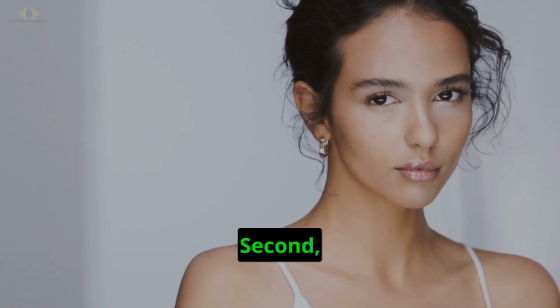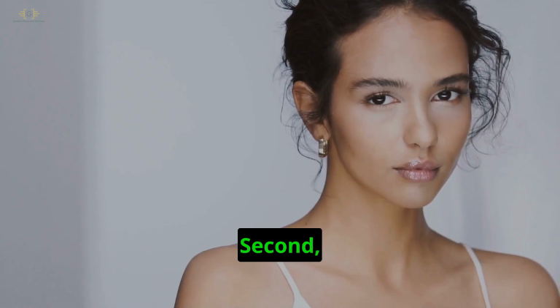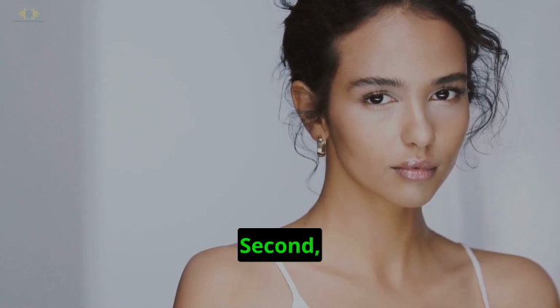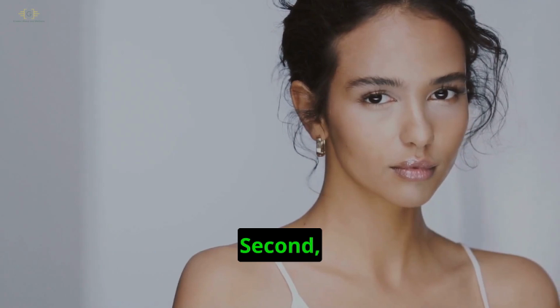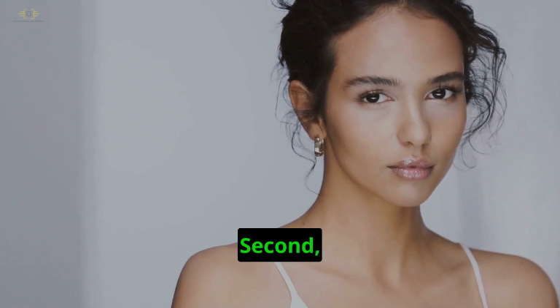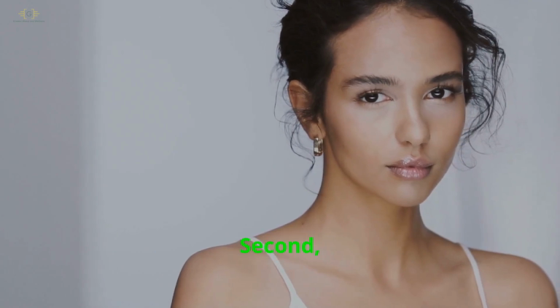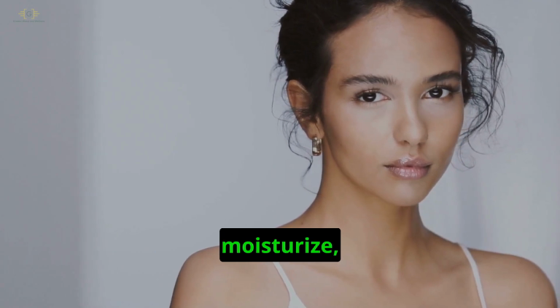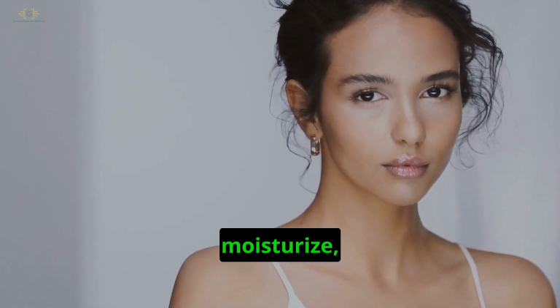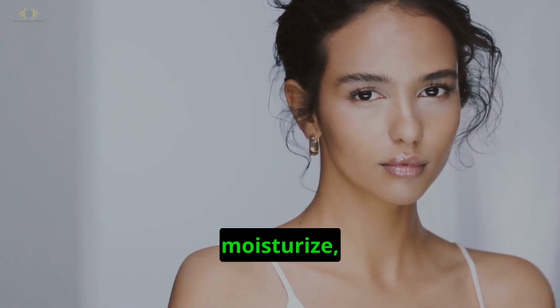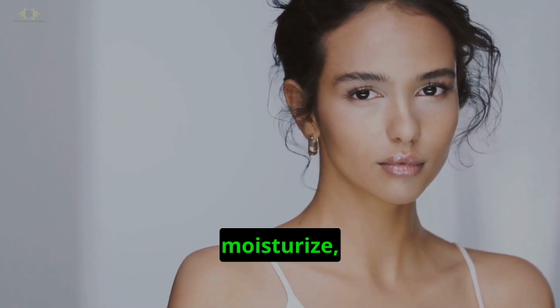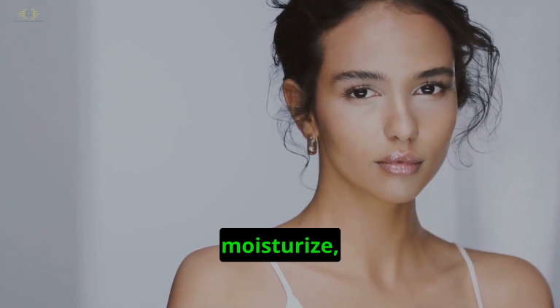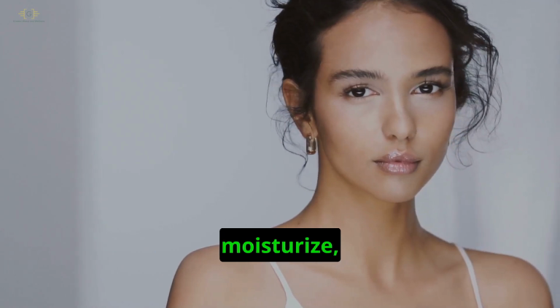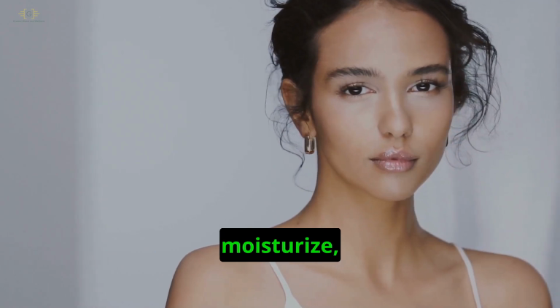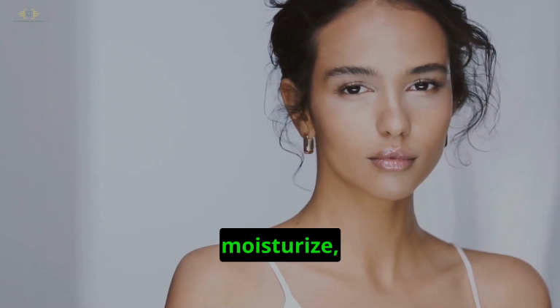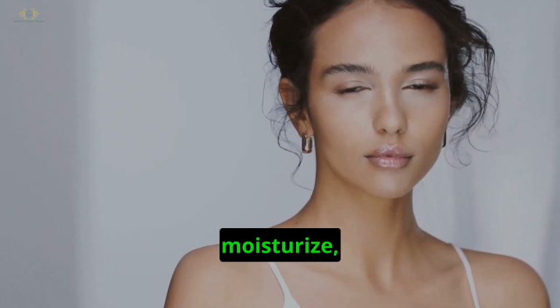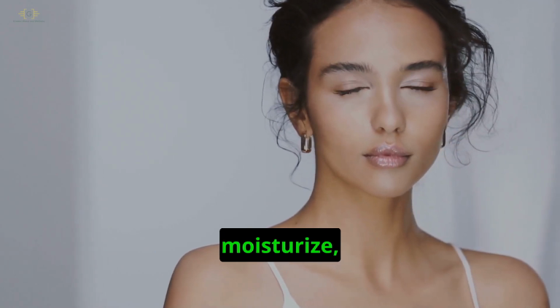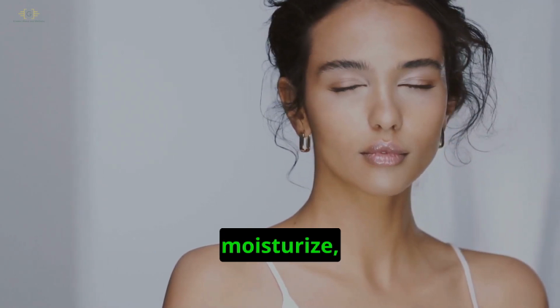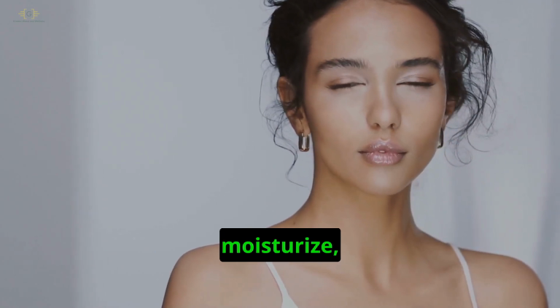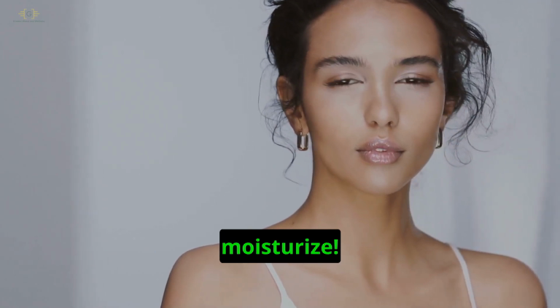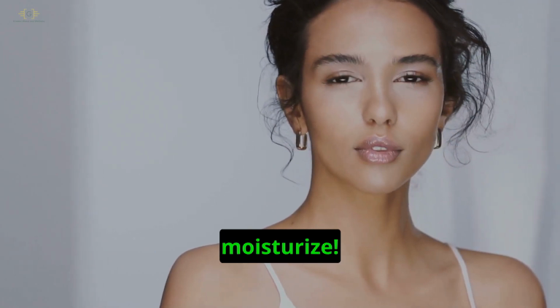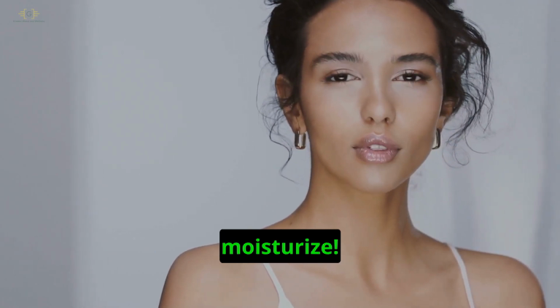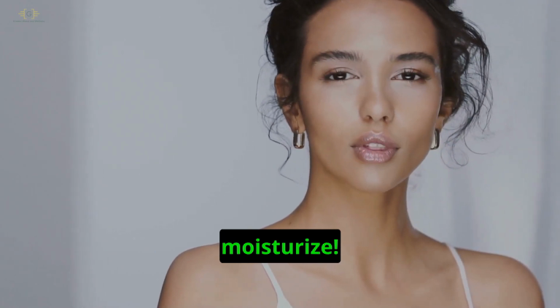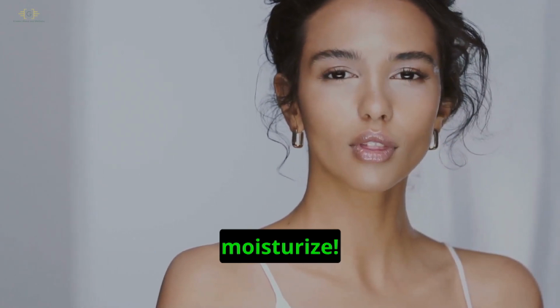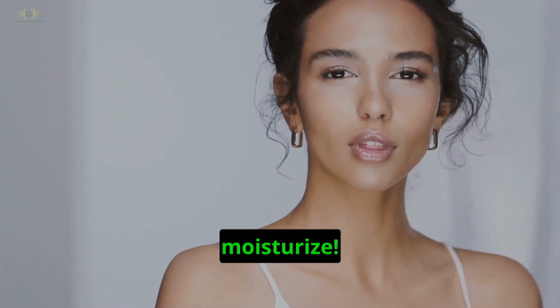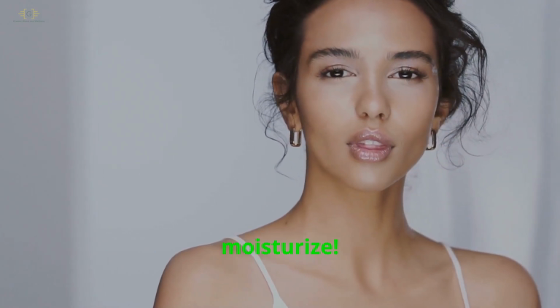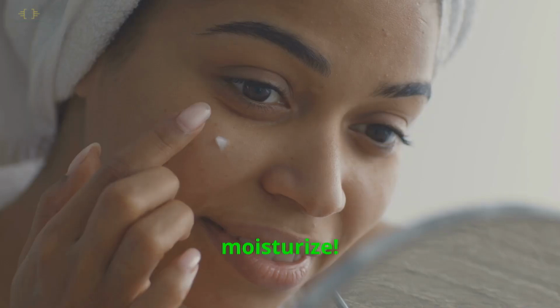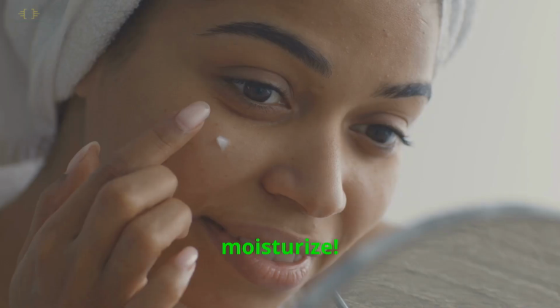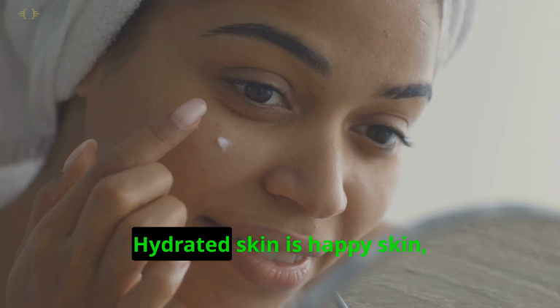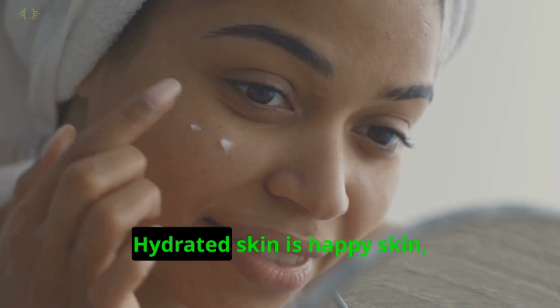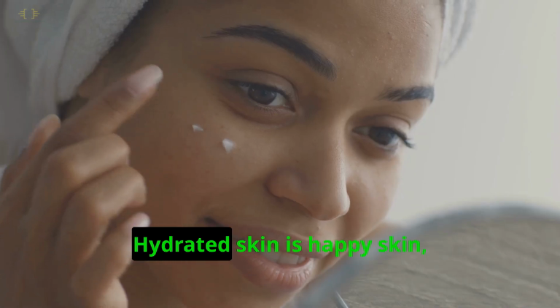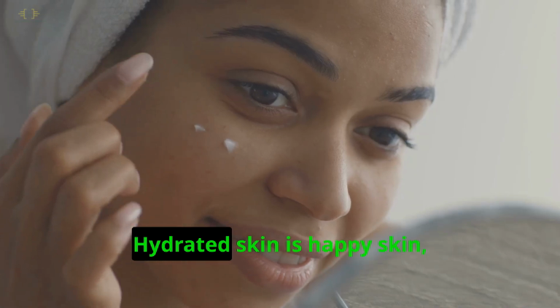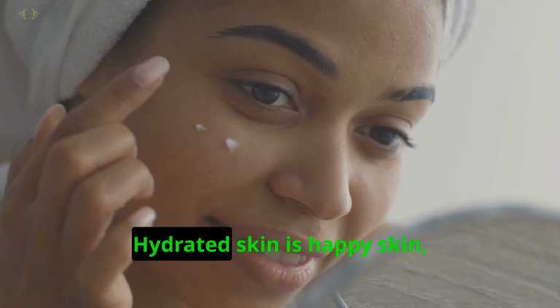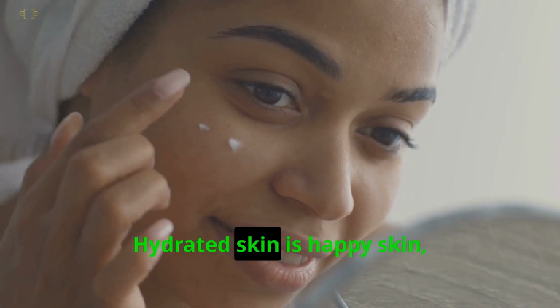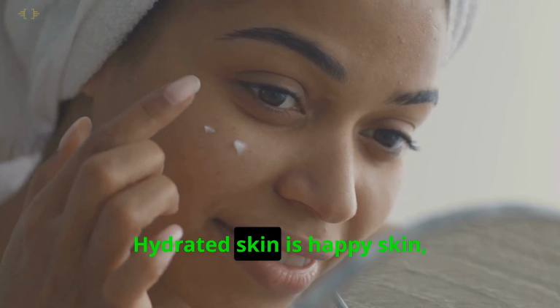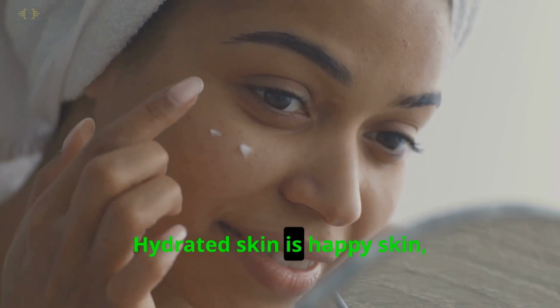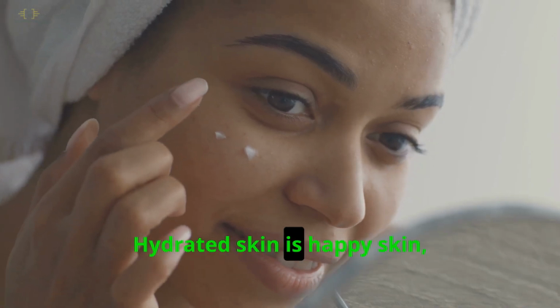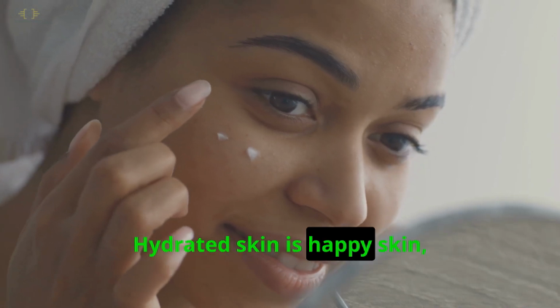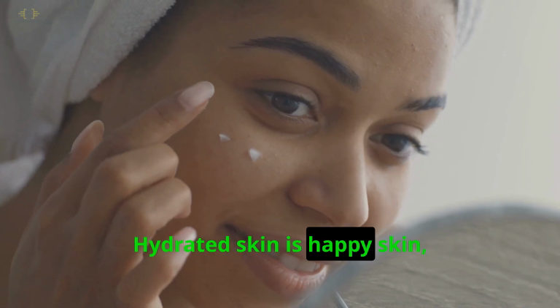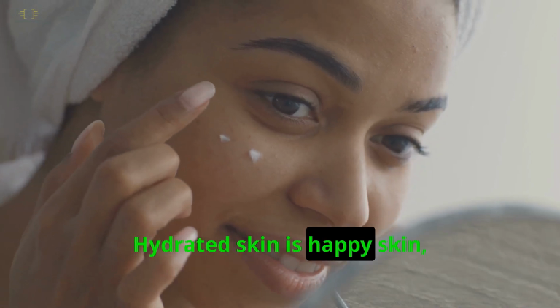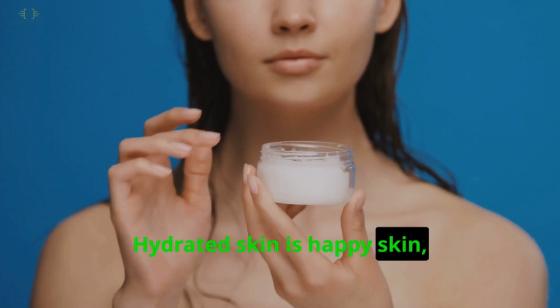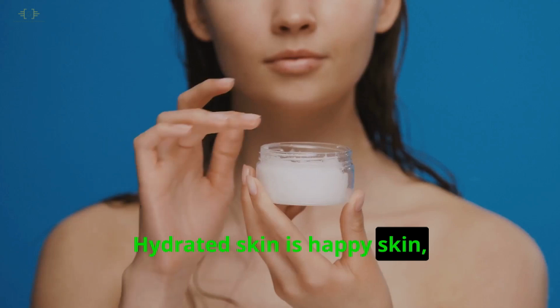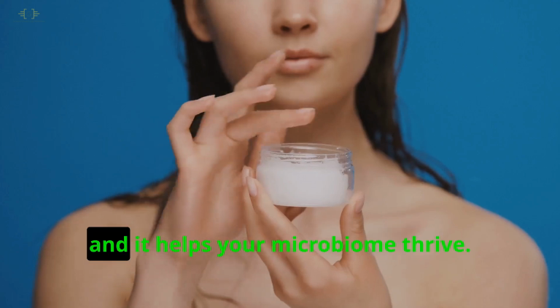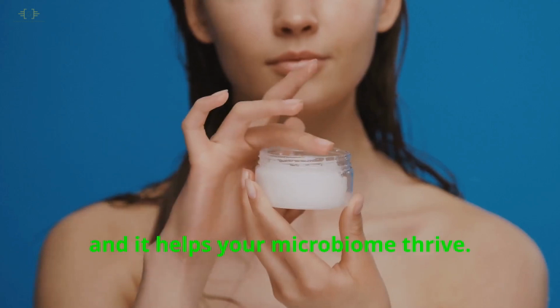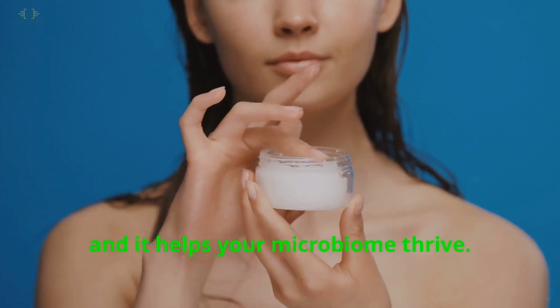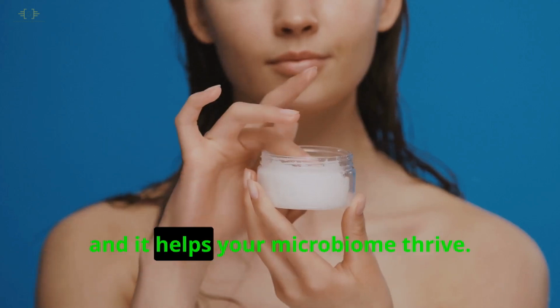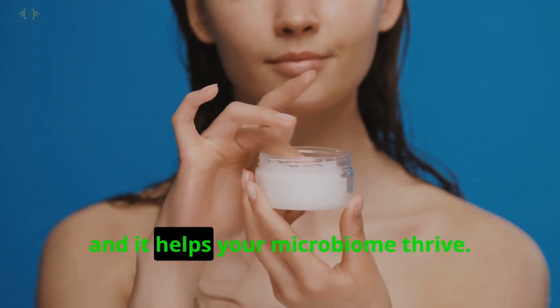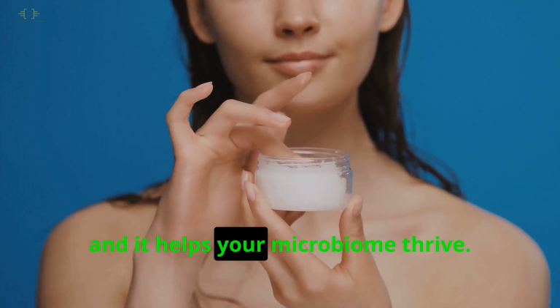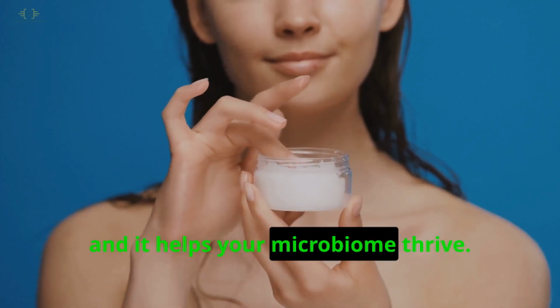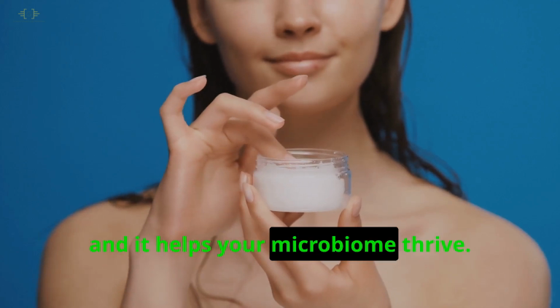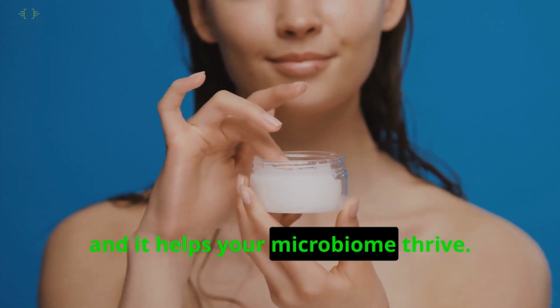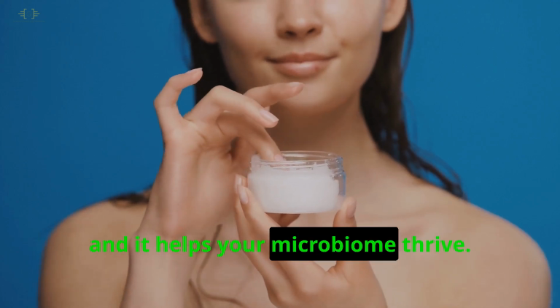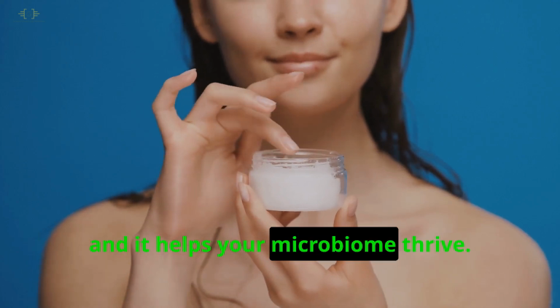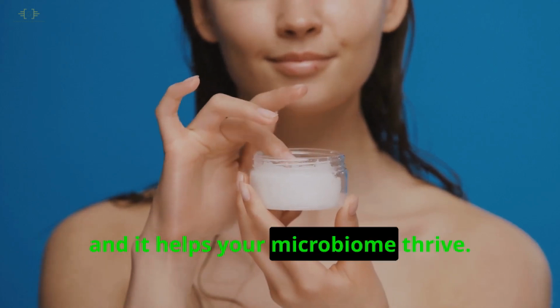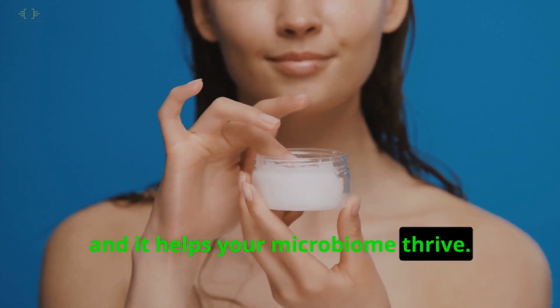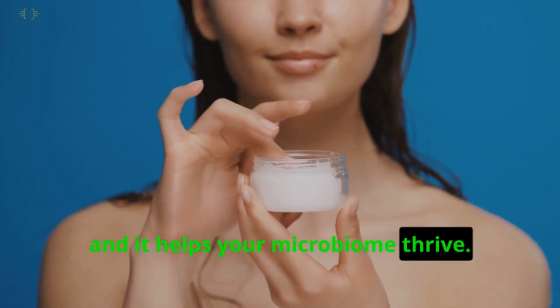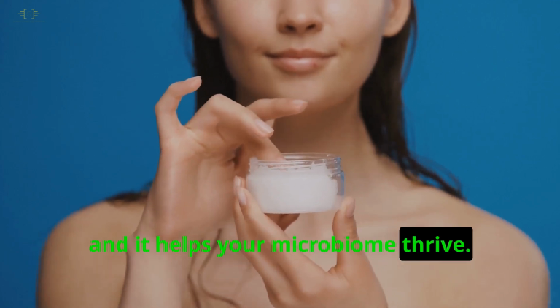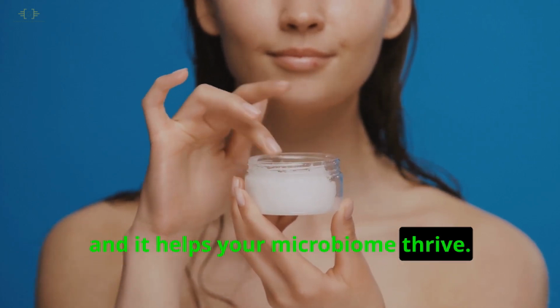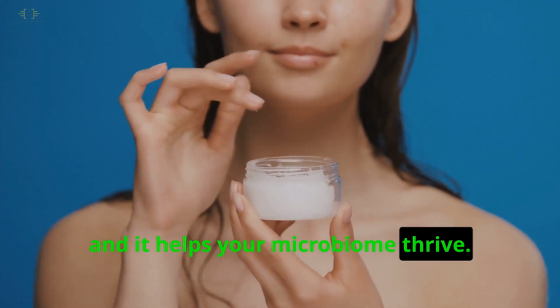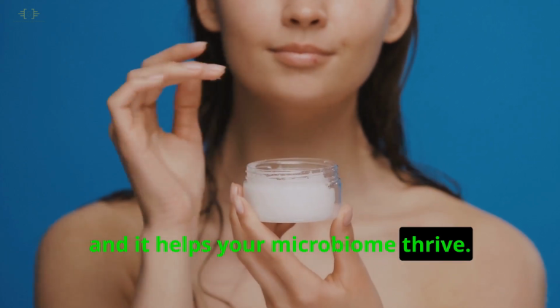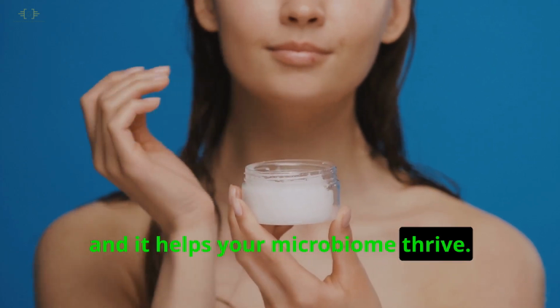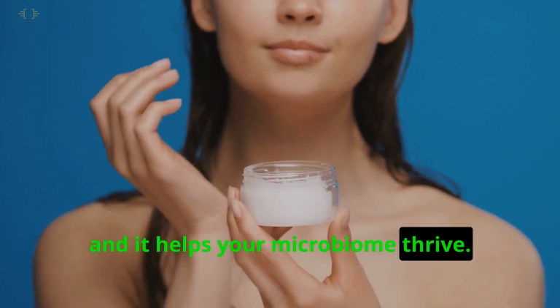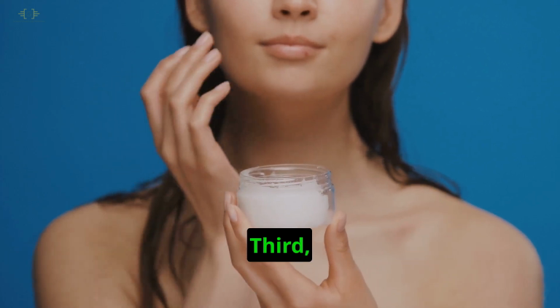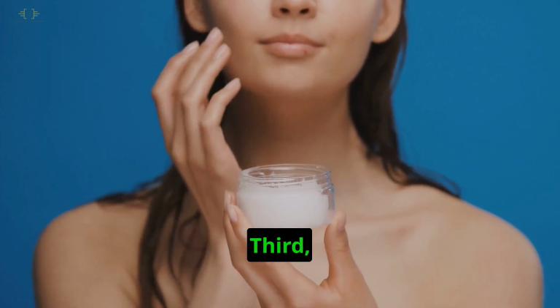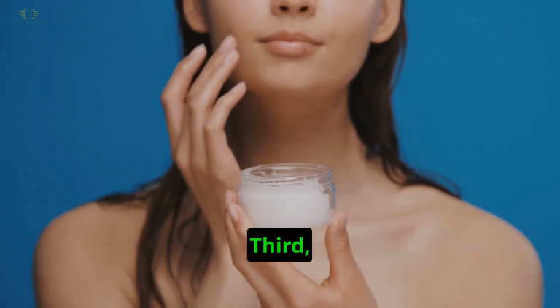Second, moisturize, moisturize, moisturize. Hydrated skin is happy skin, and it helps your microbiome thrive.